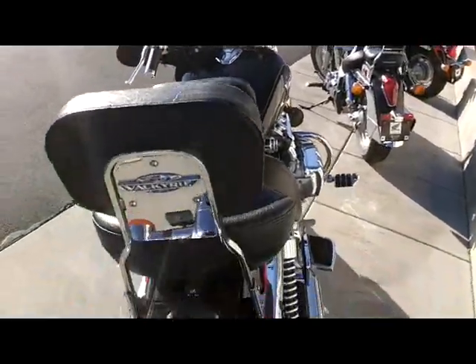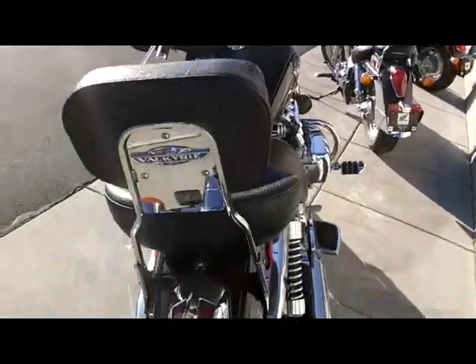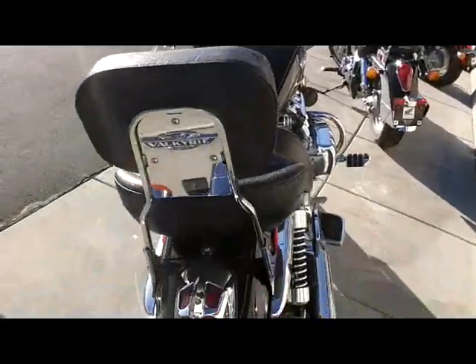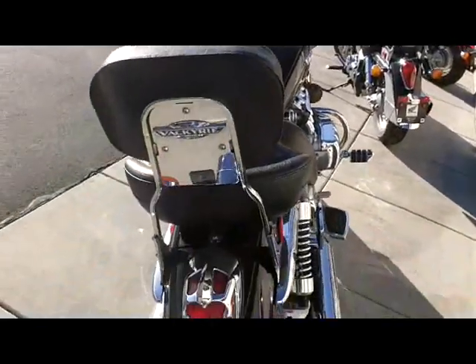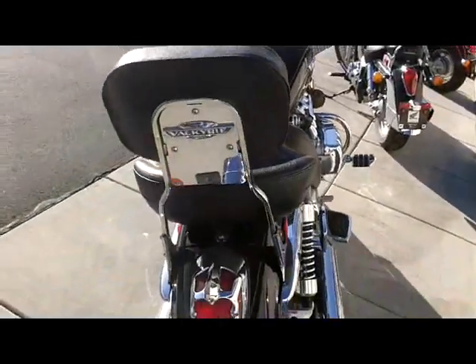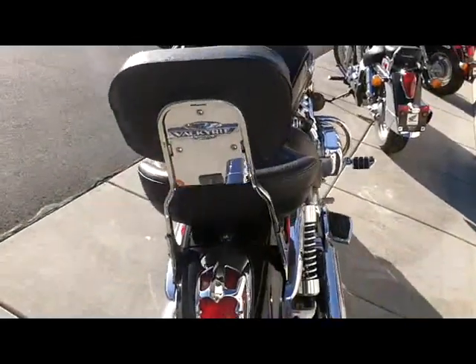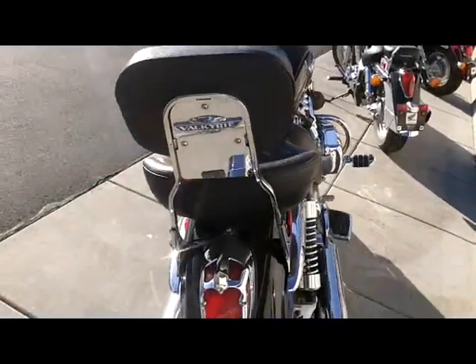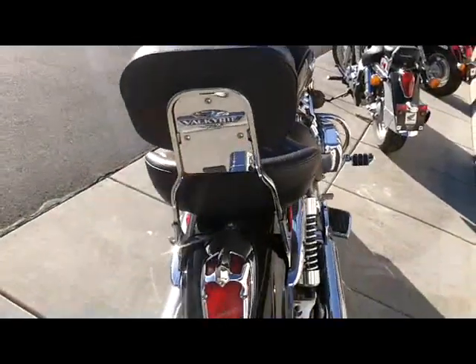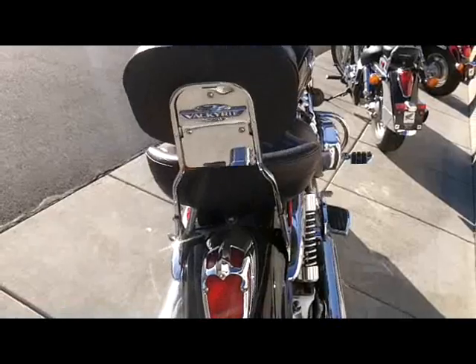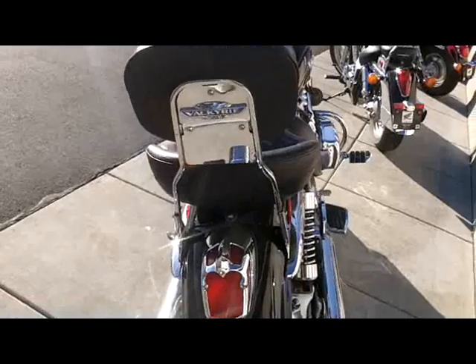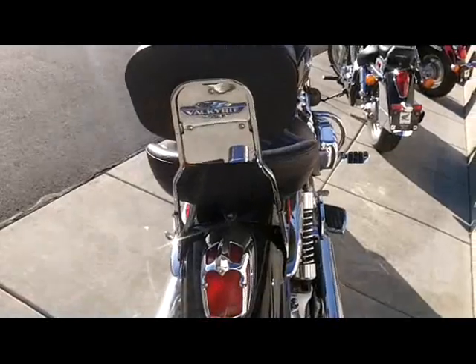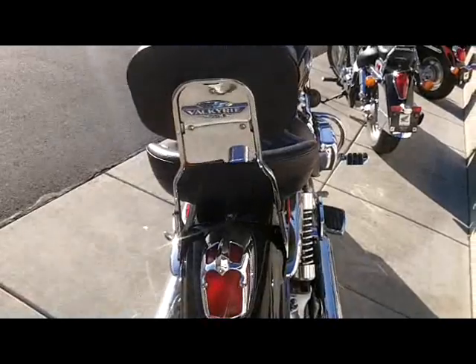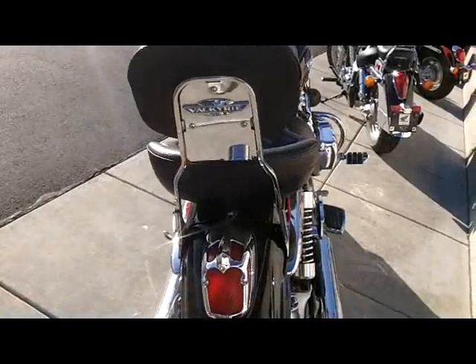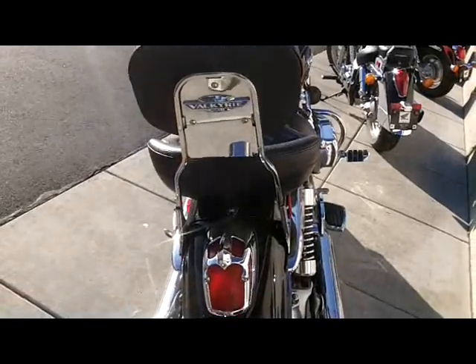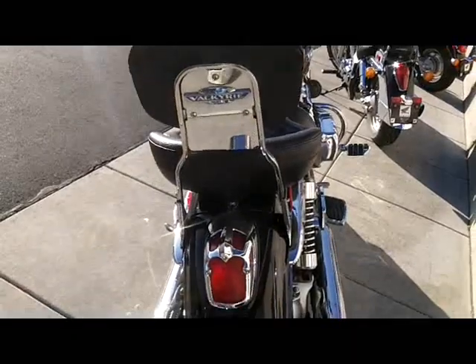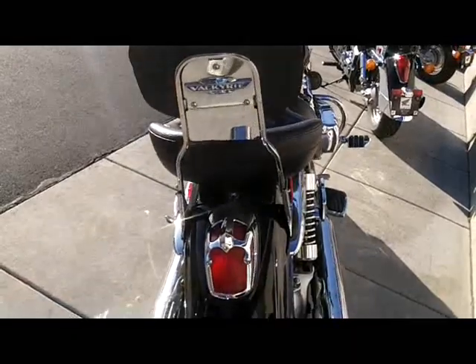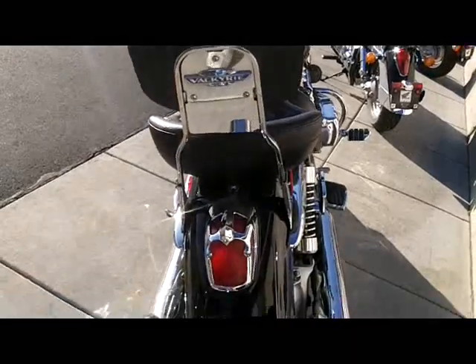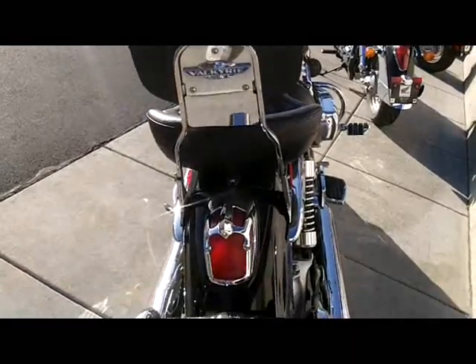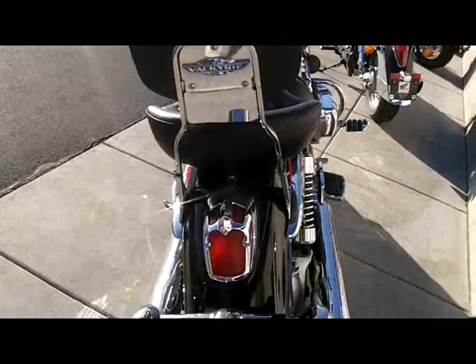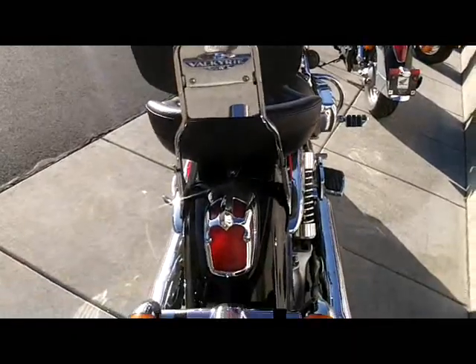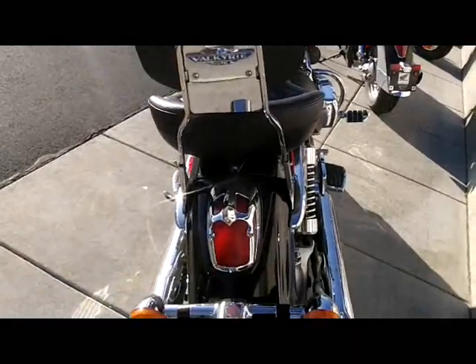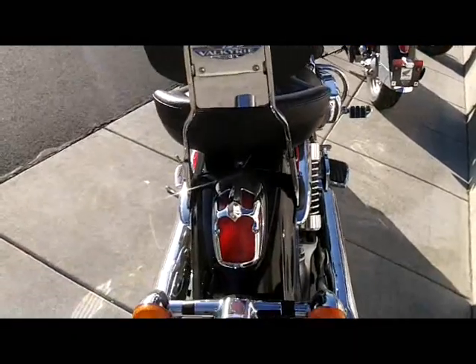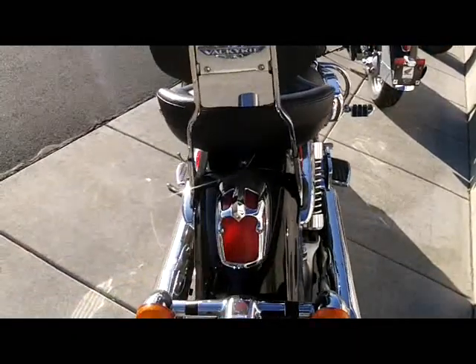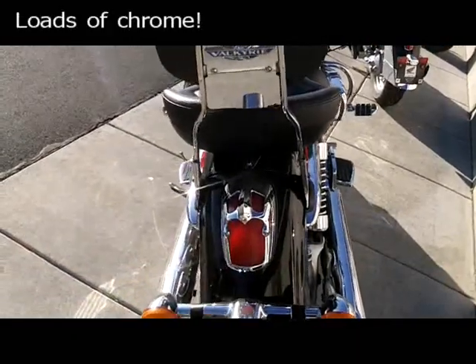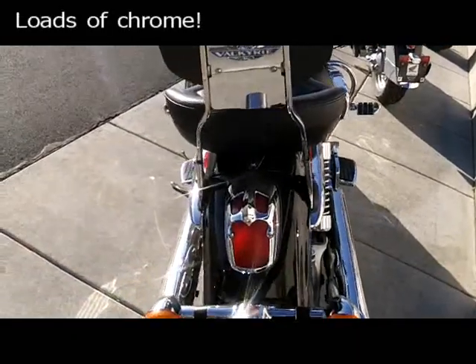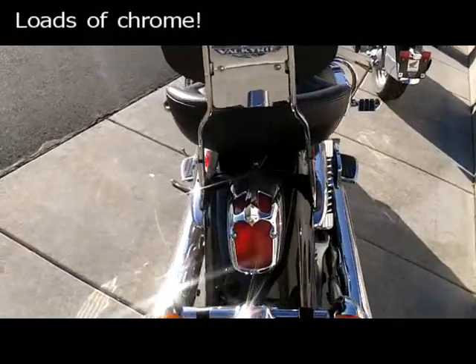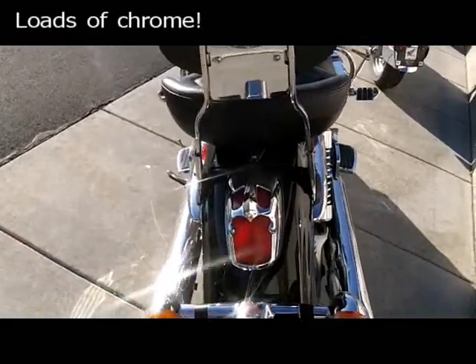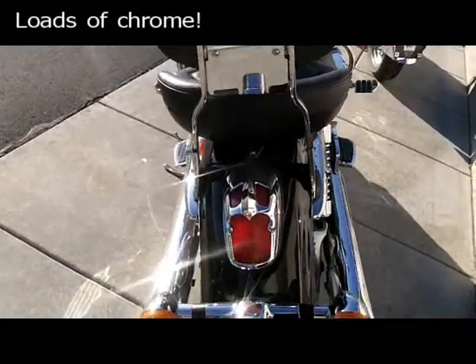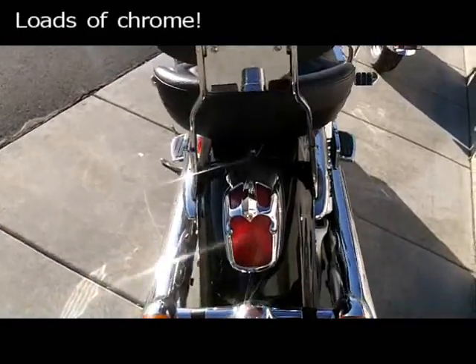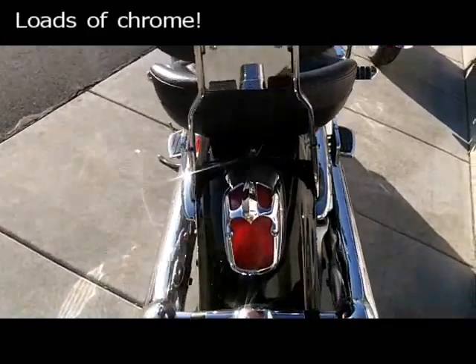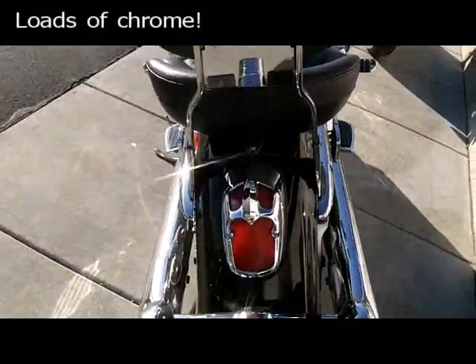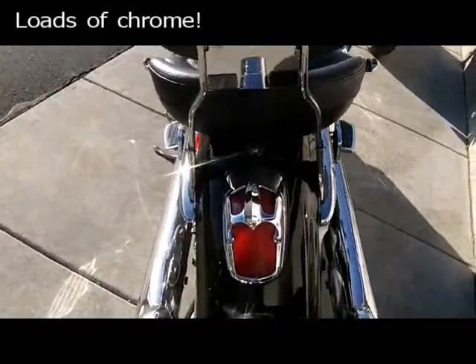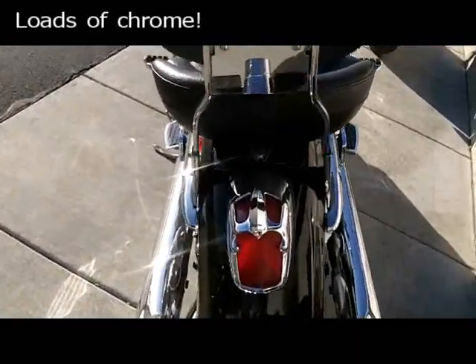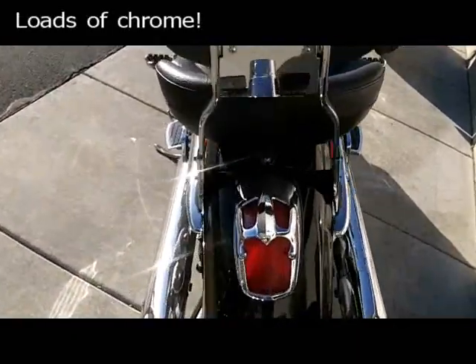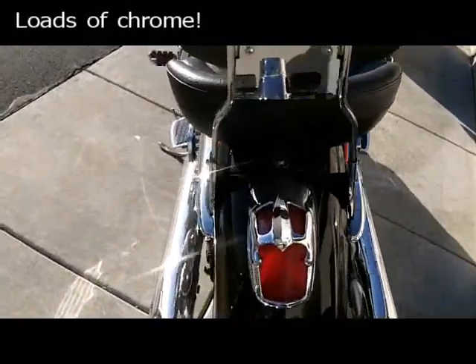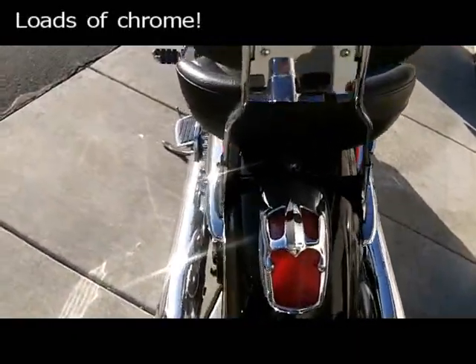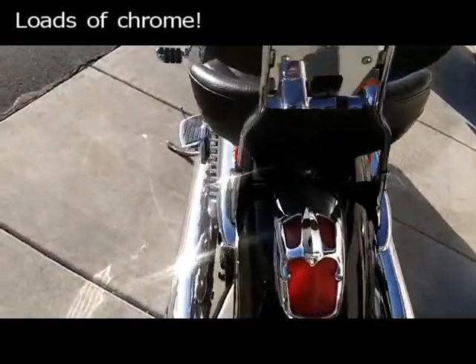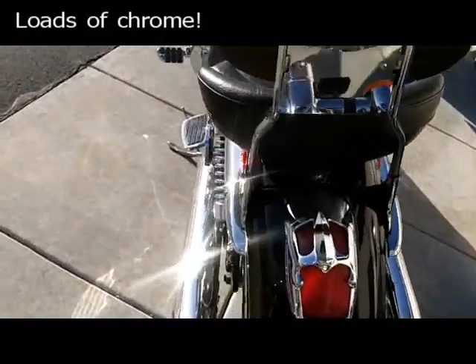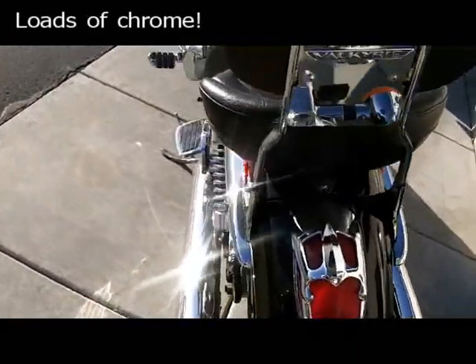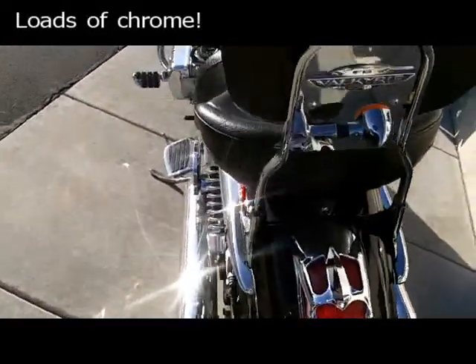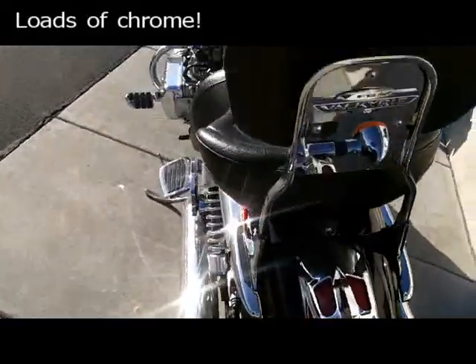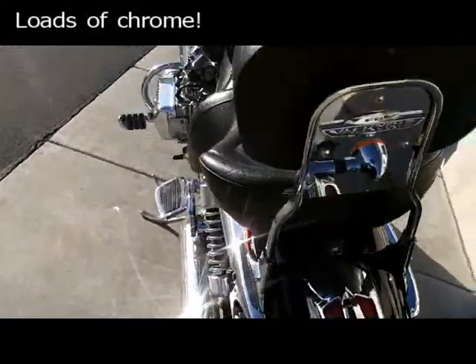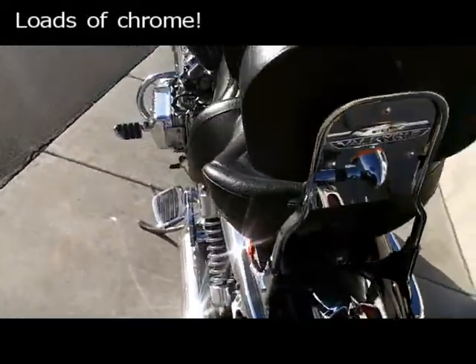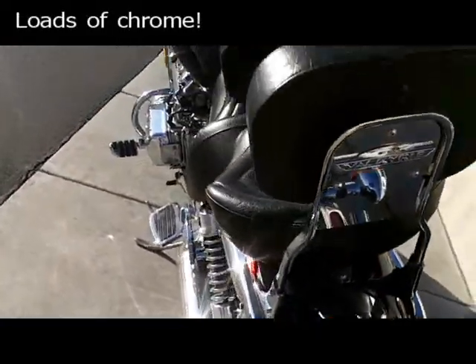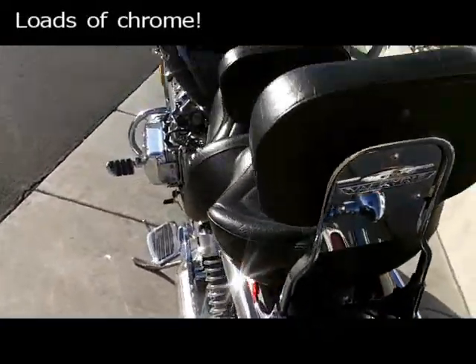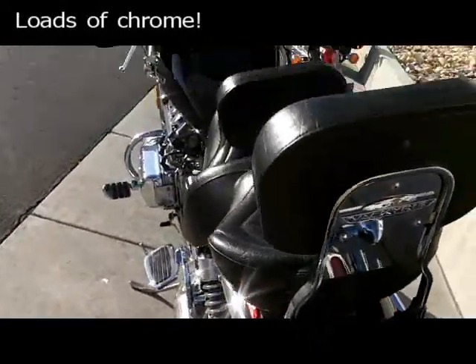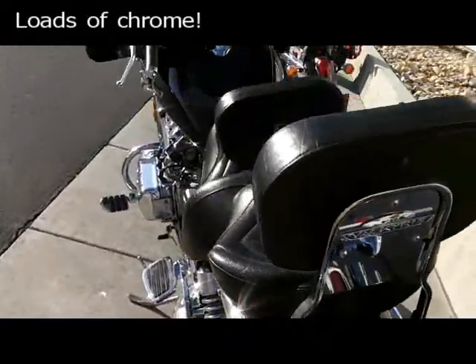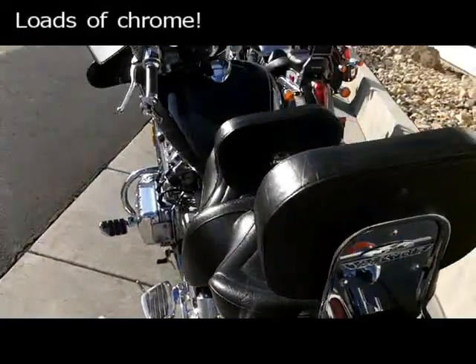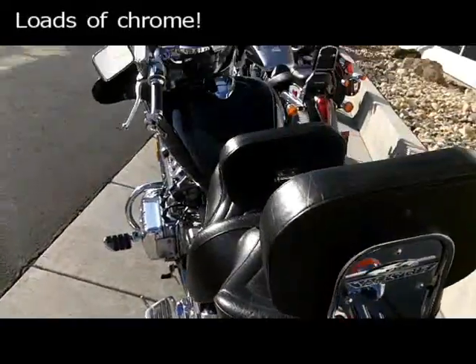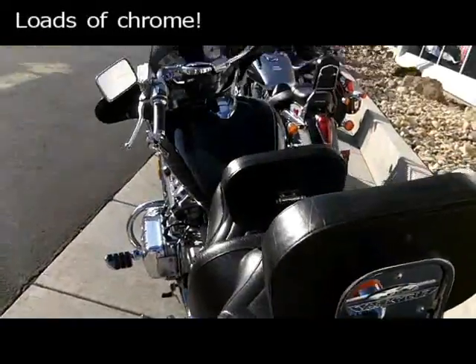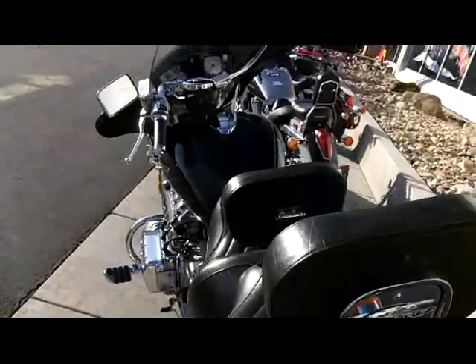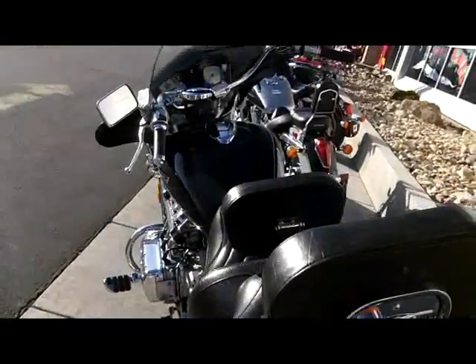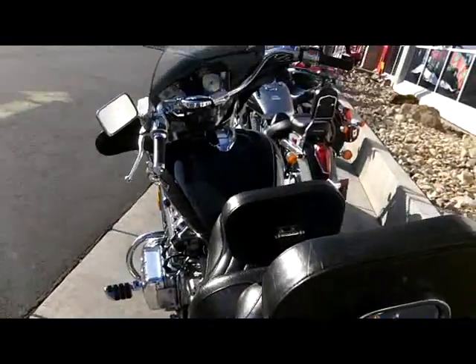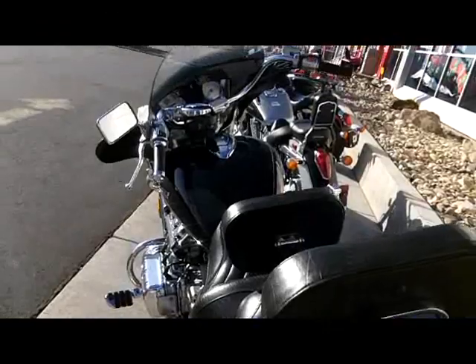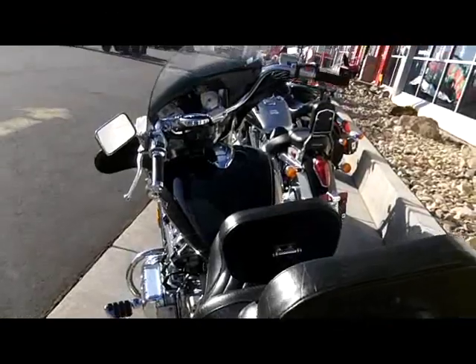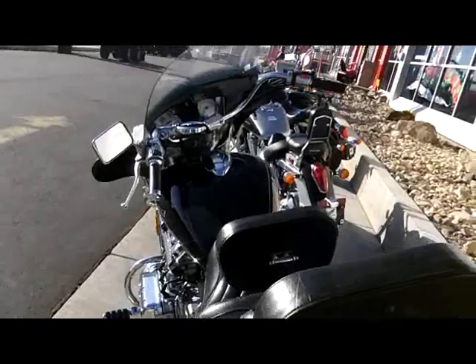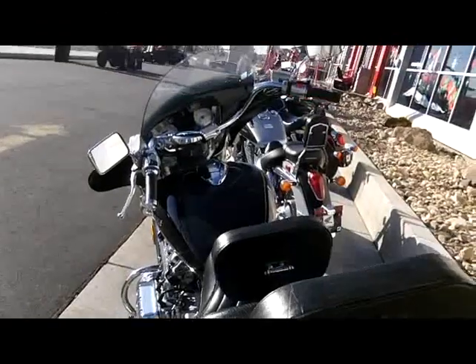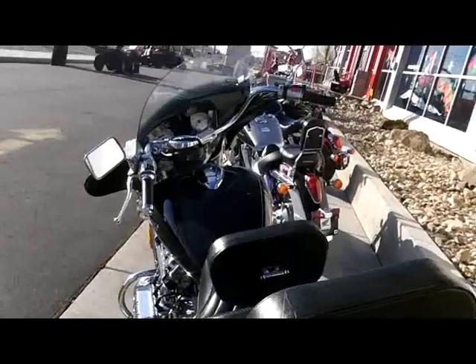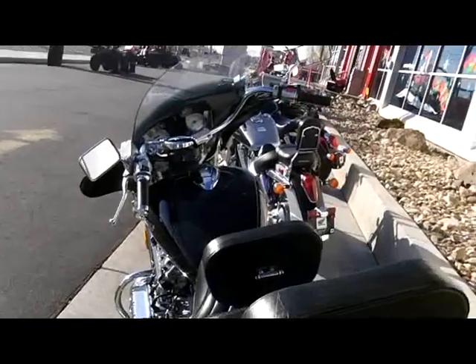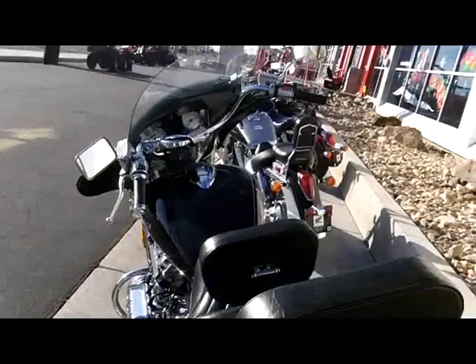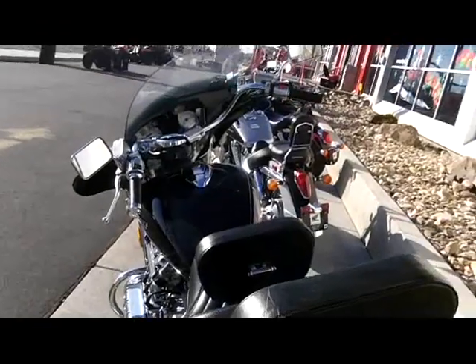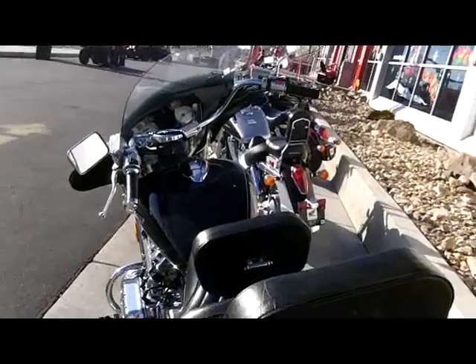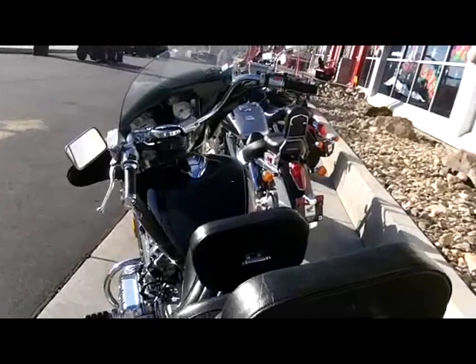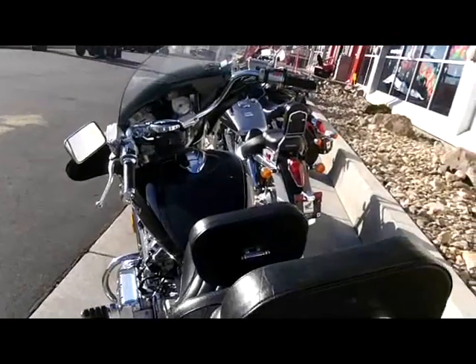Such a beautiful bike. Available at Monarch Honda.